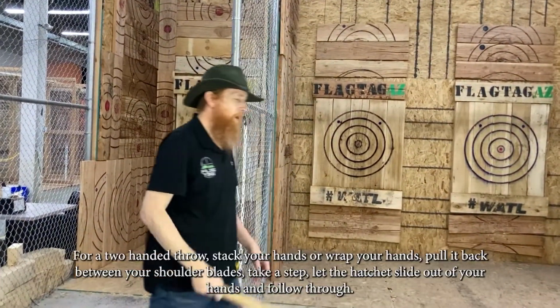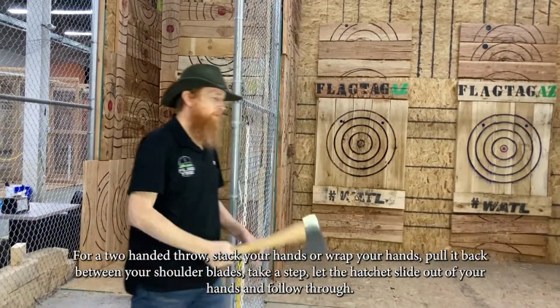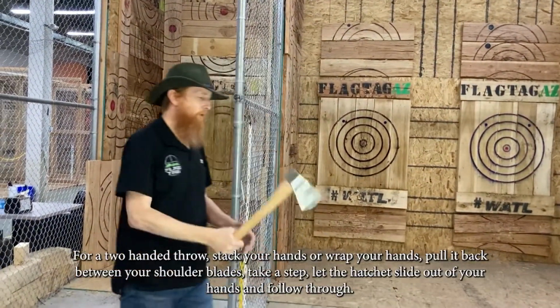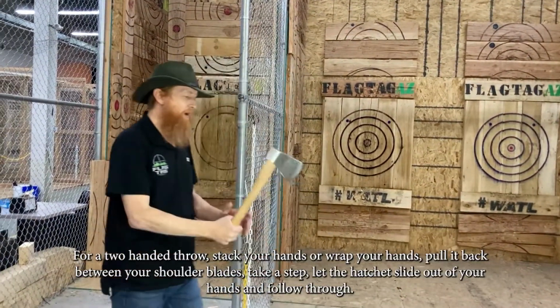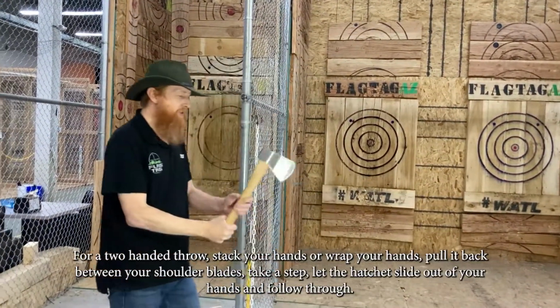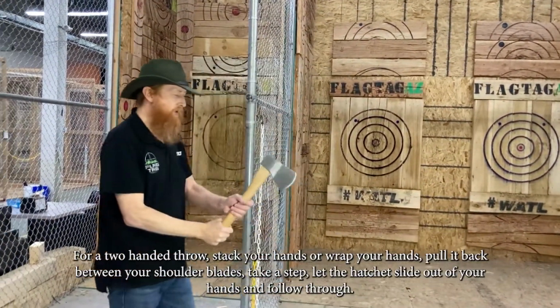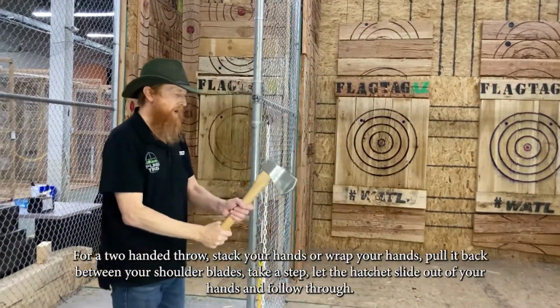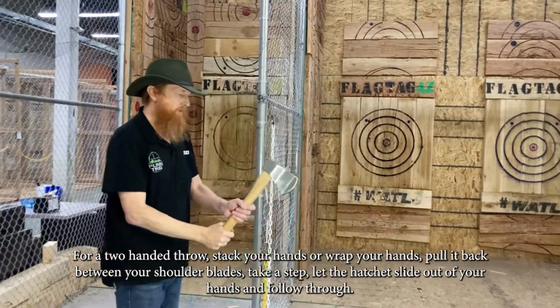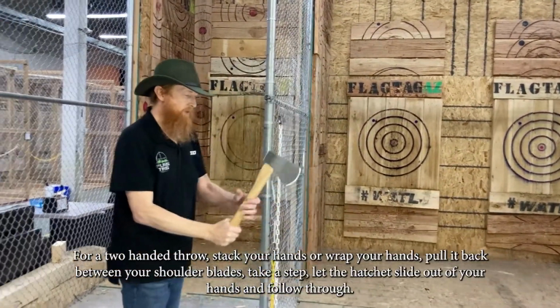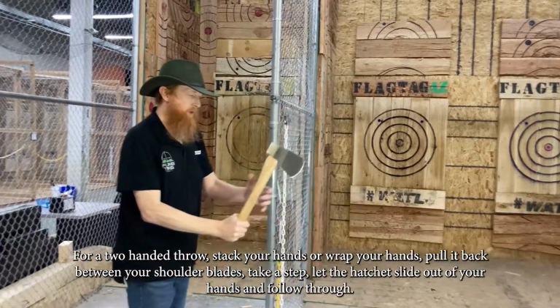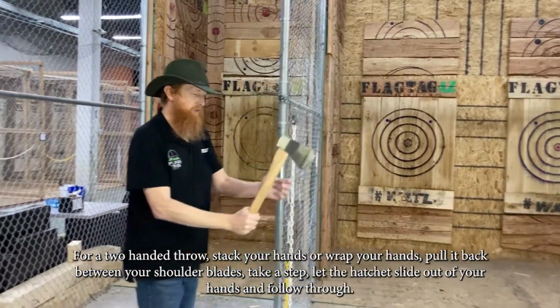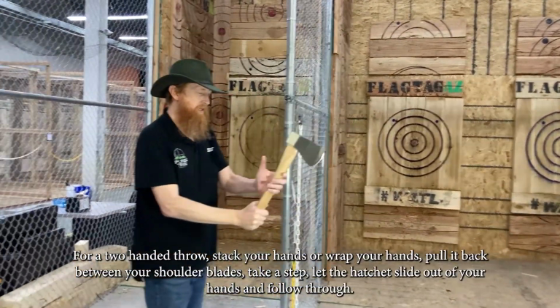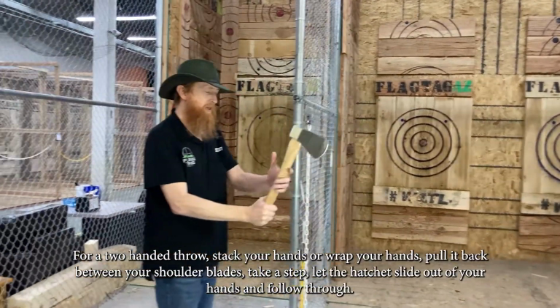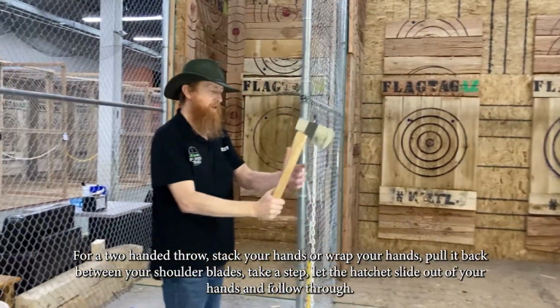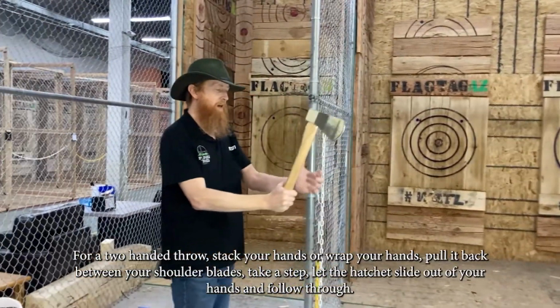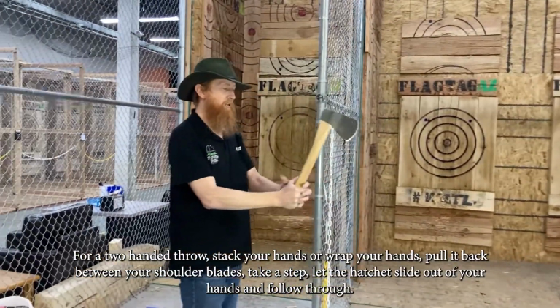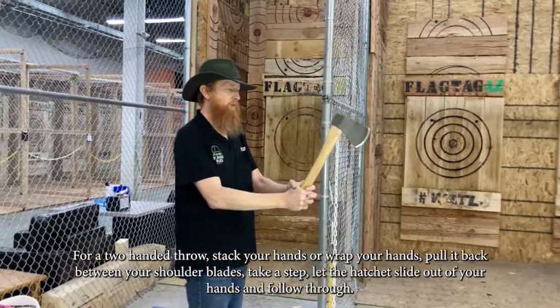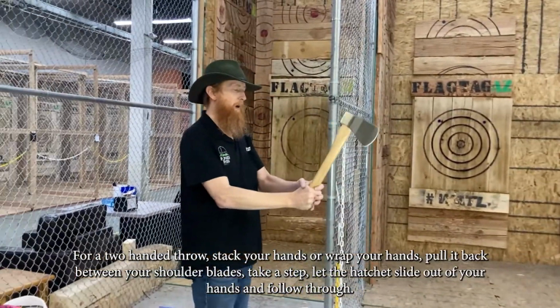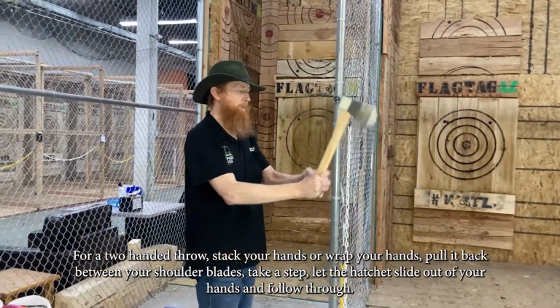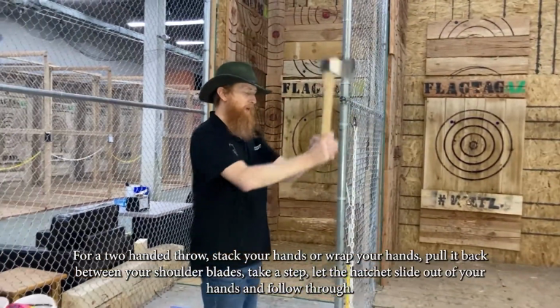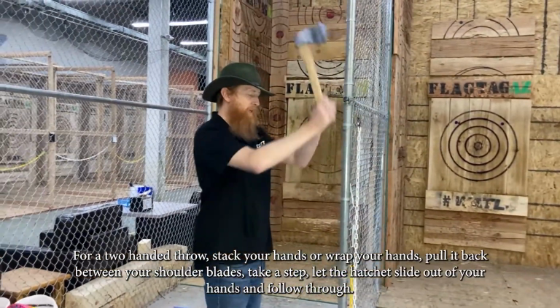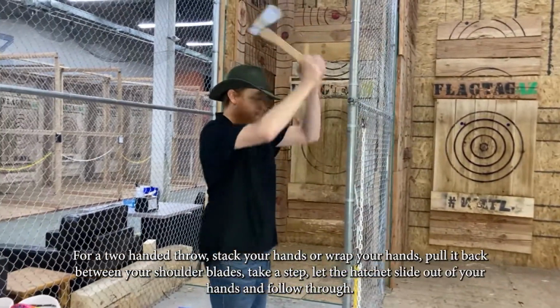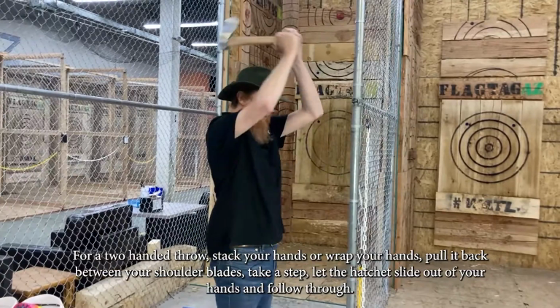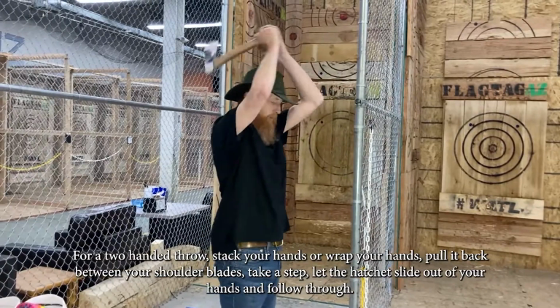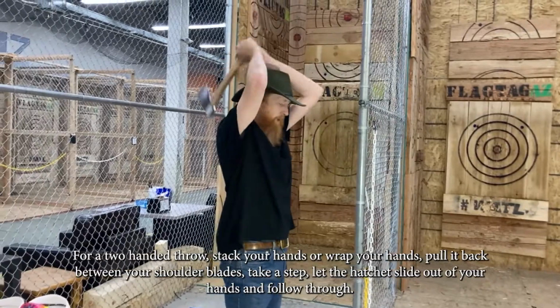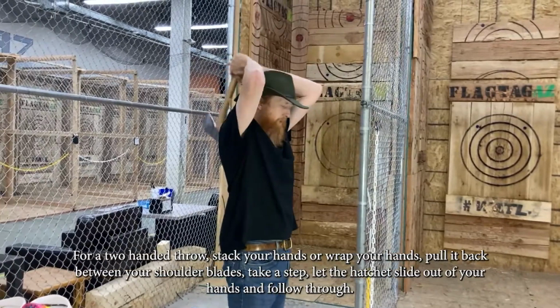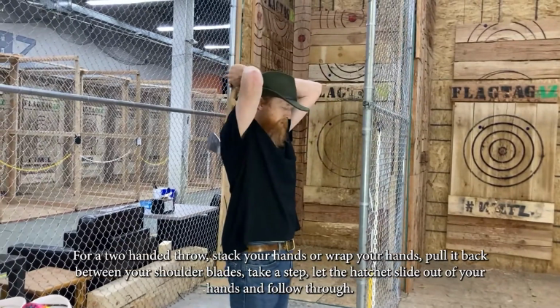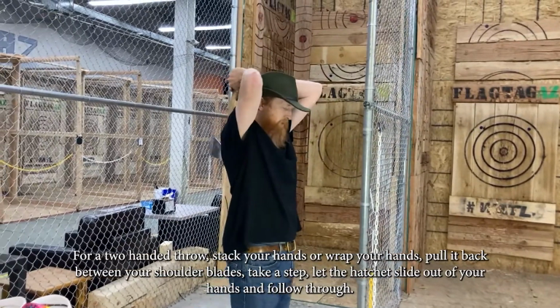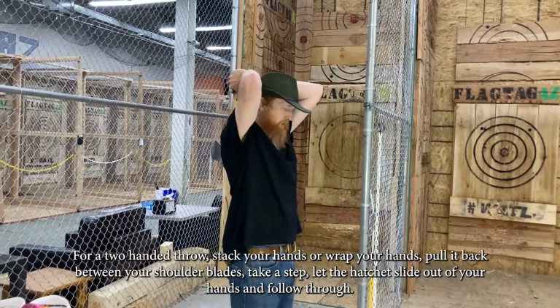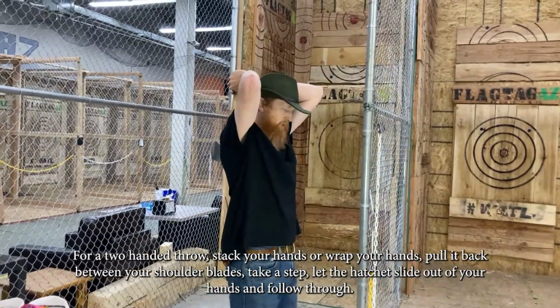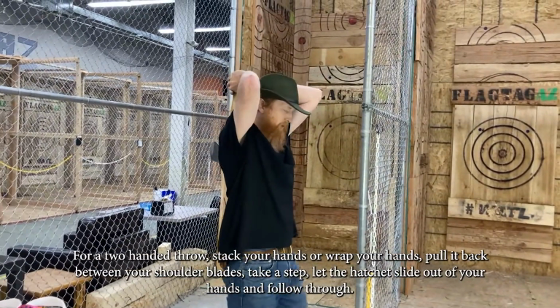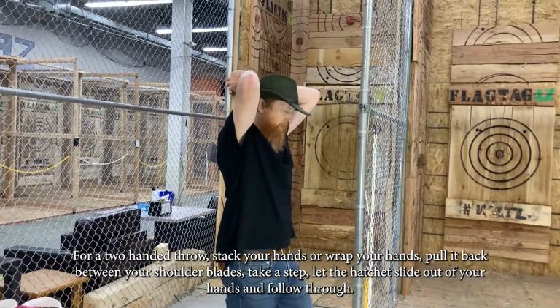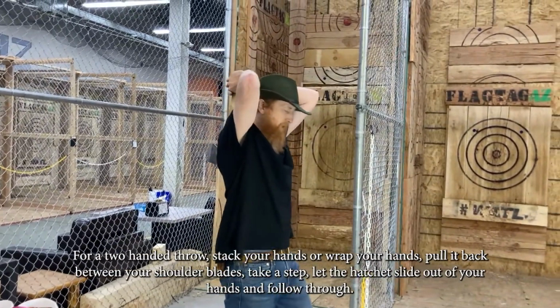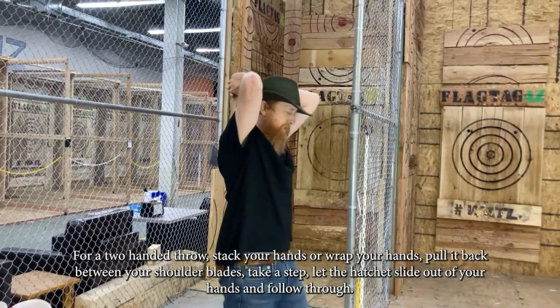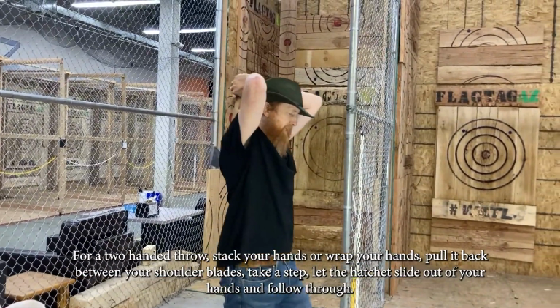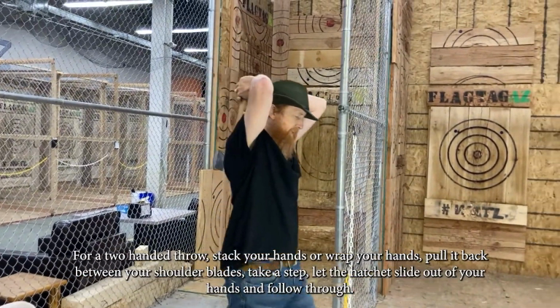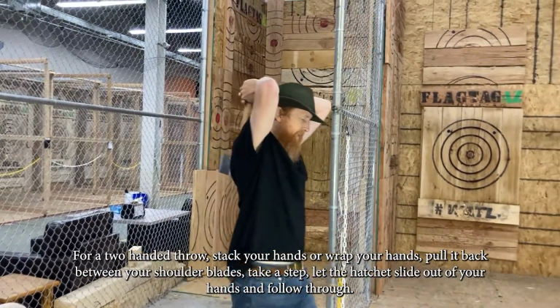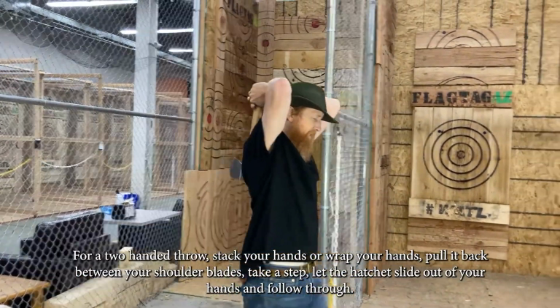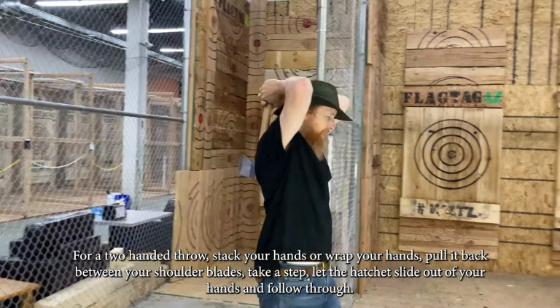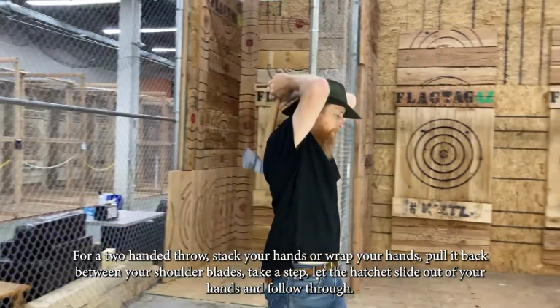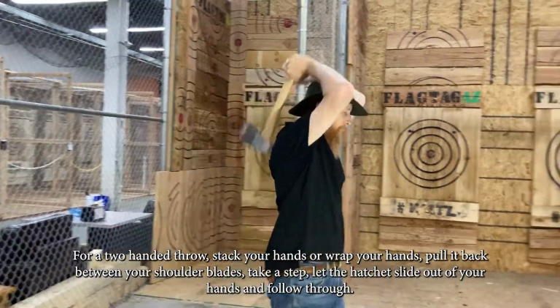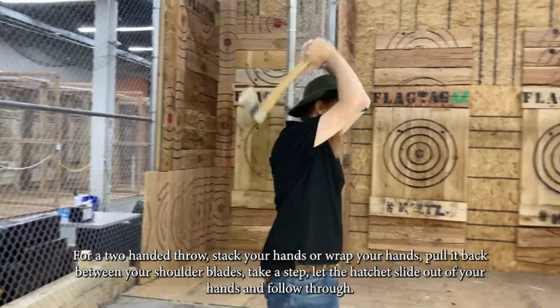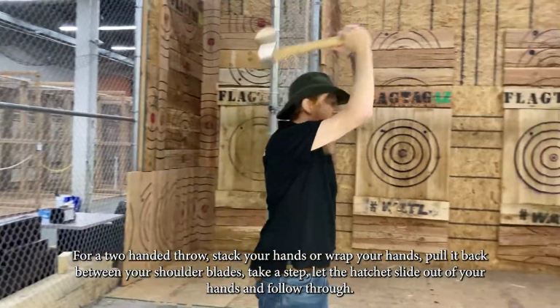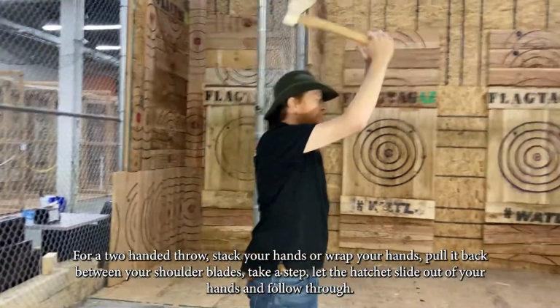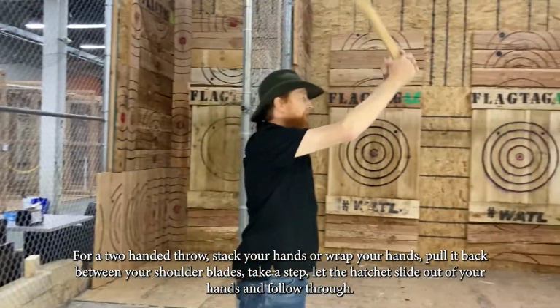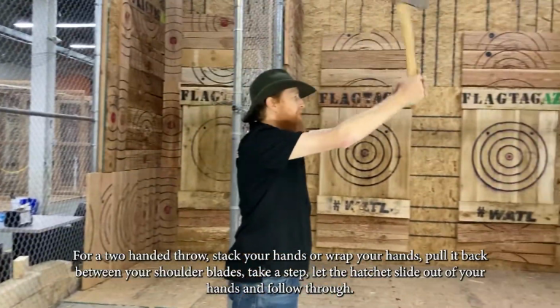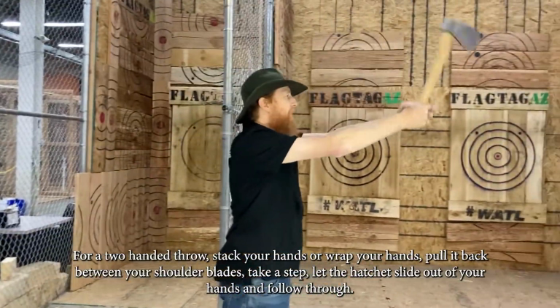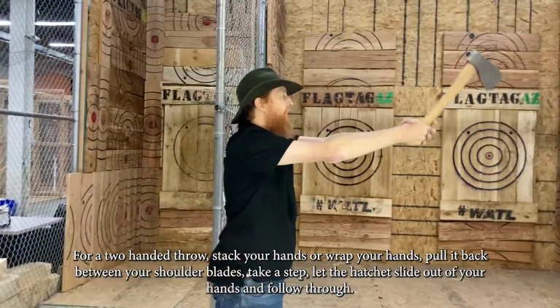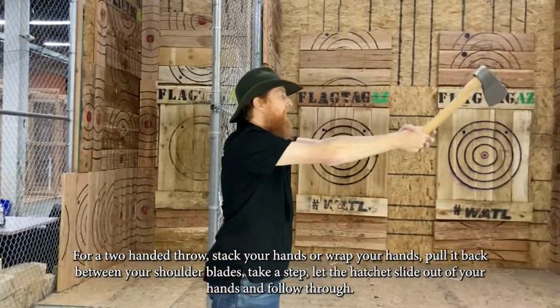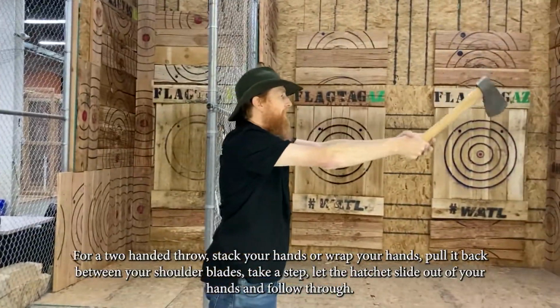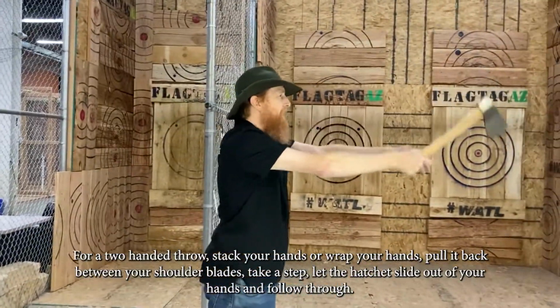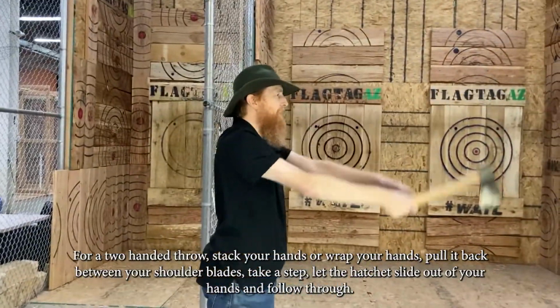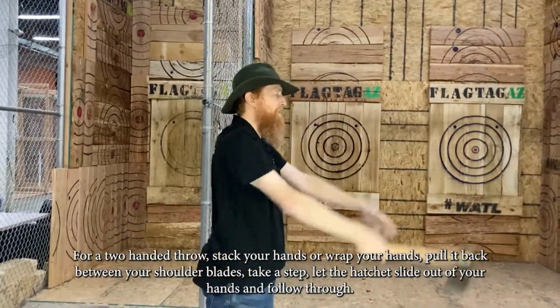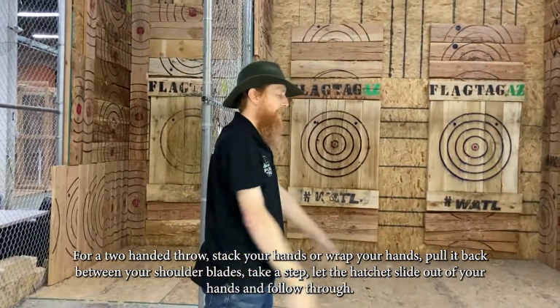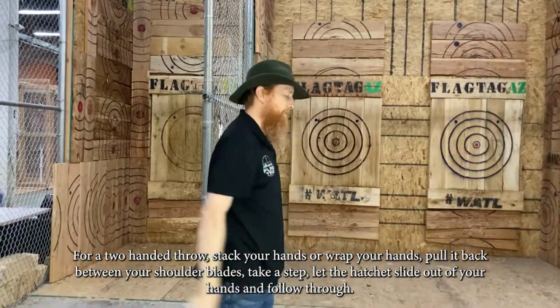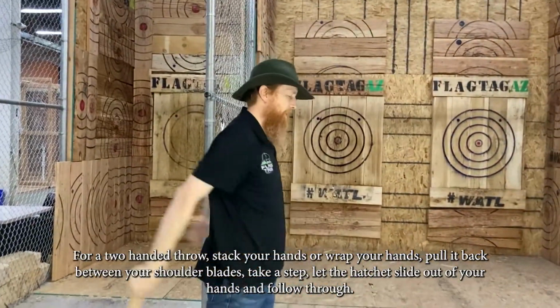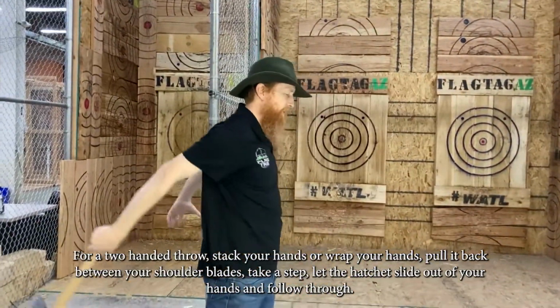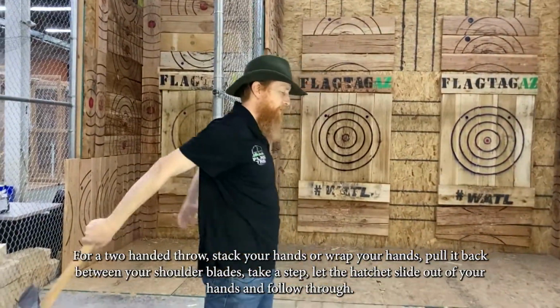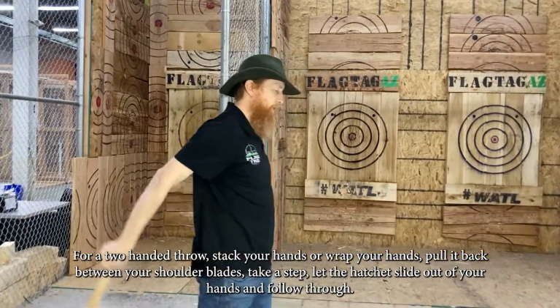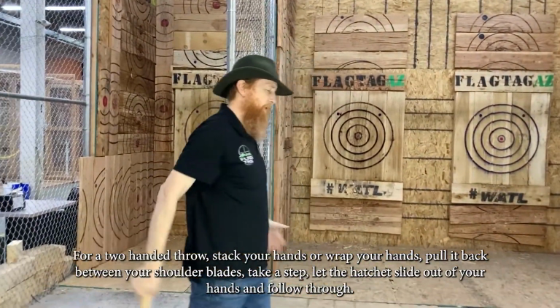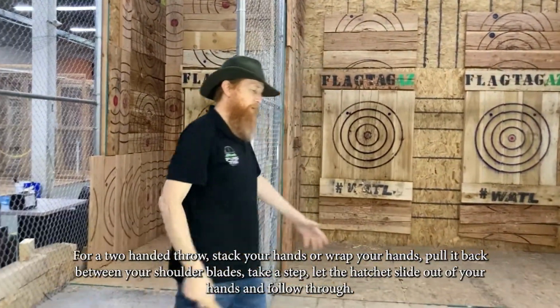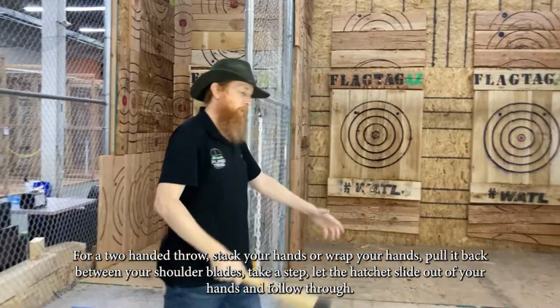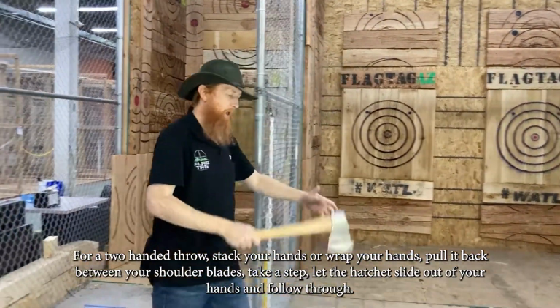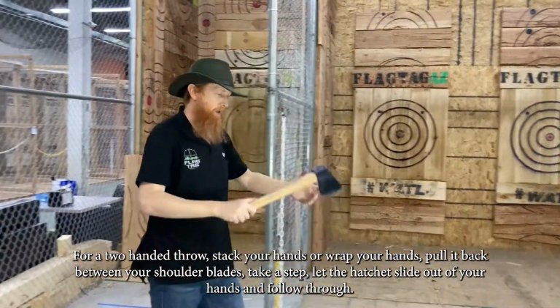For a two-handed throw, stack your hands or wrap your hands, pull it back between the shoulder blades, take that step, let it slide out of your hands, and follow through as well.